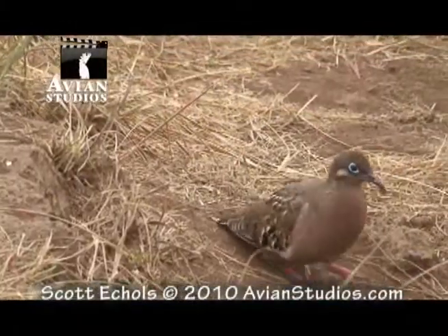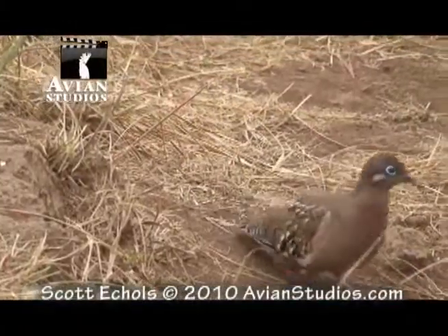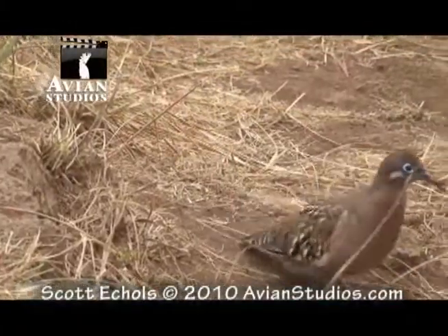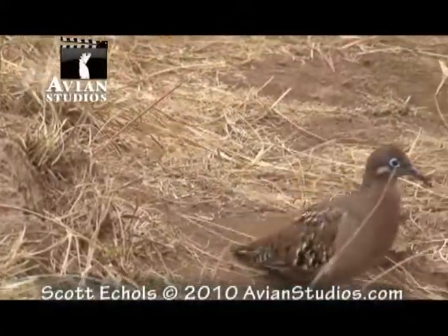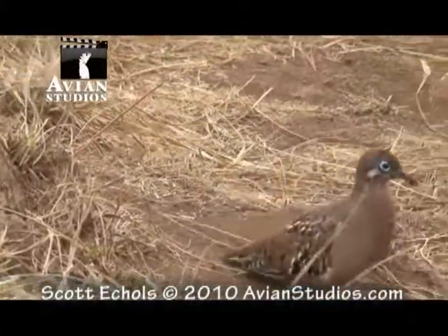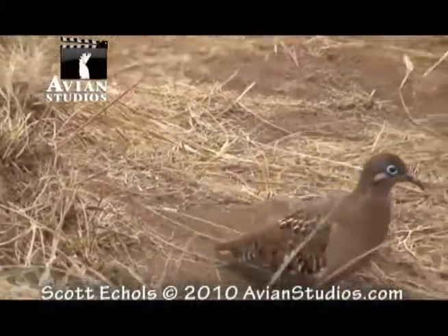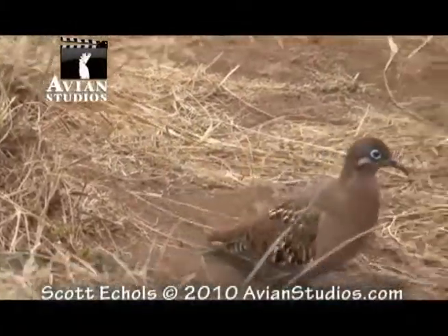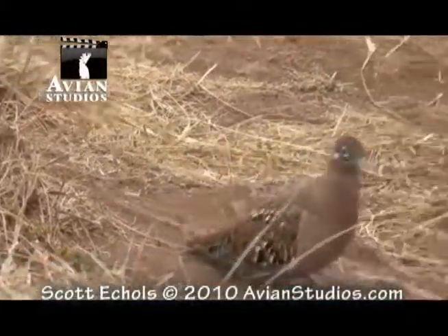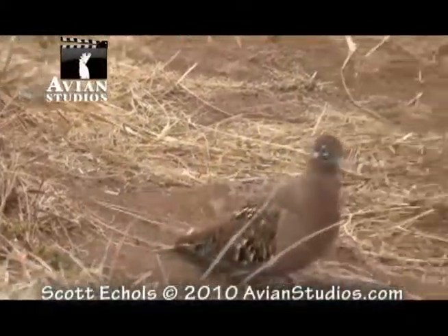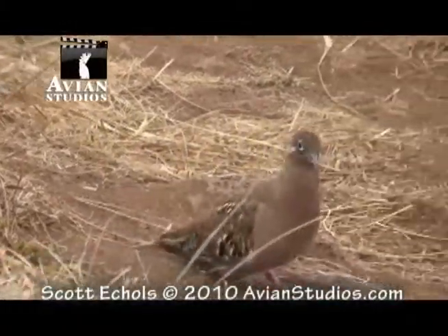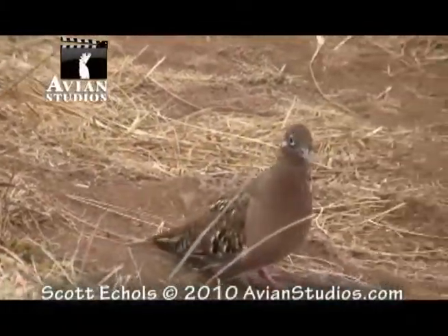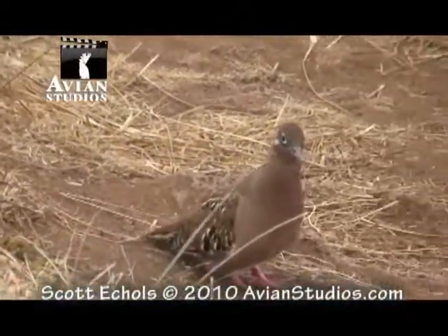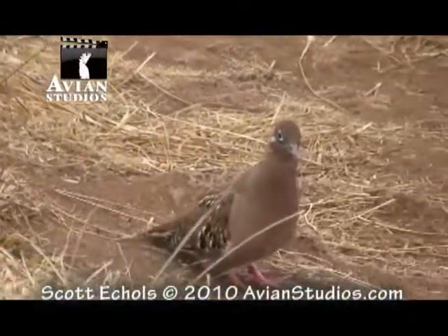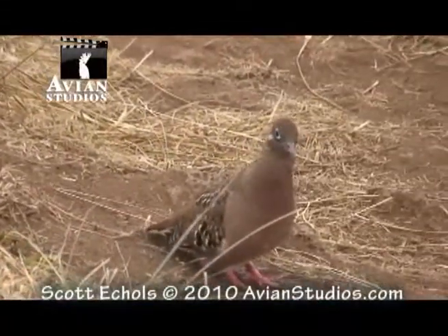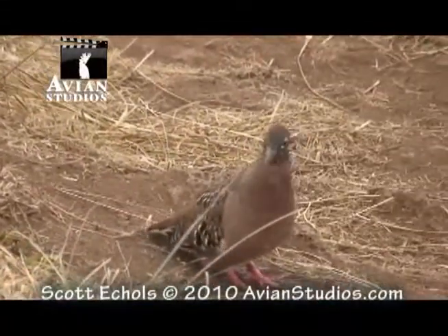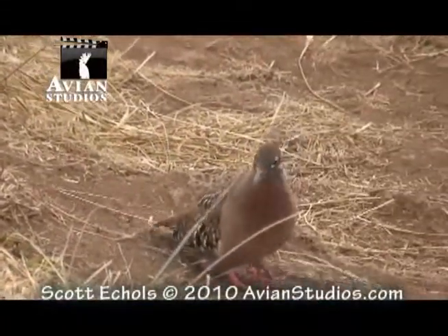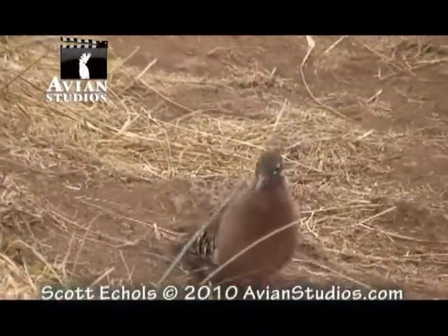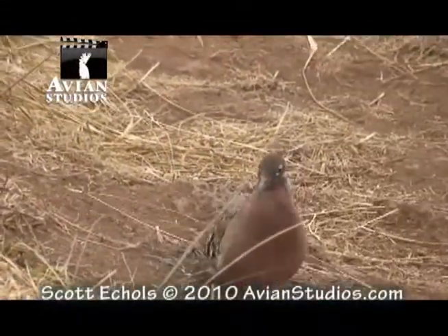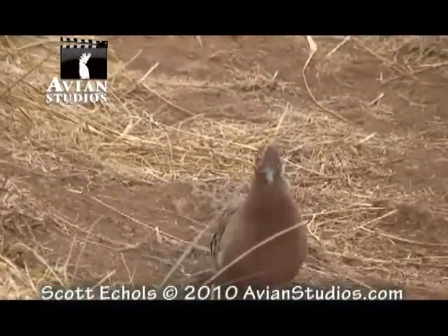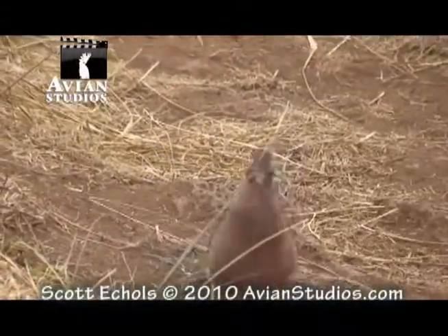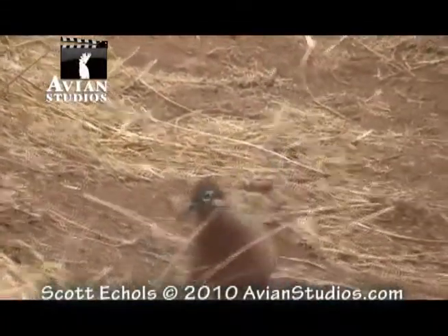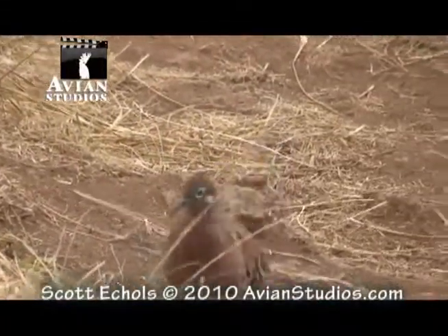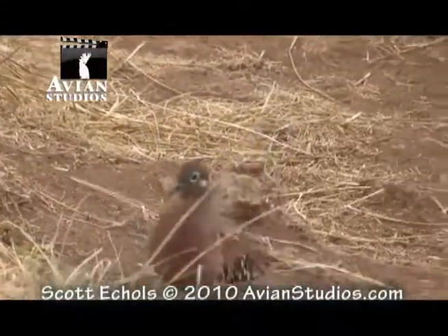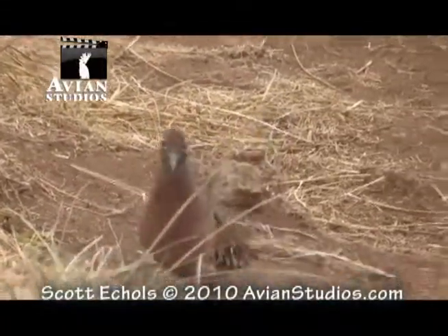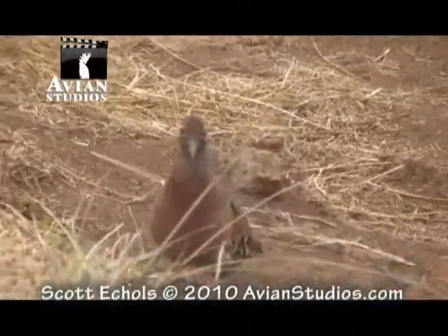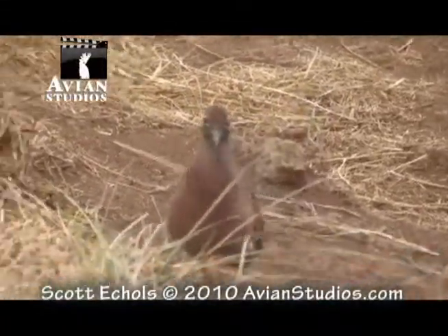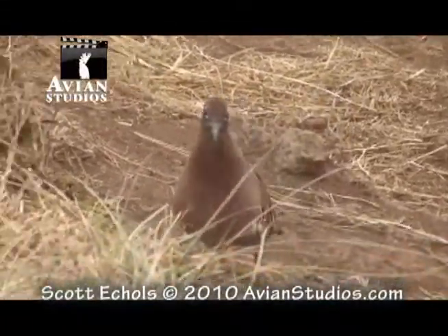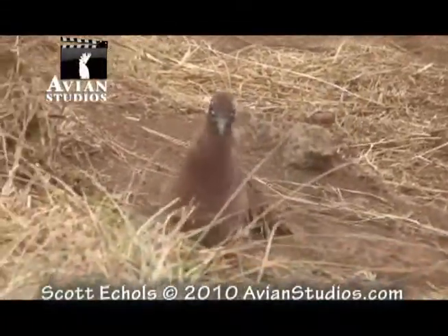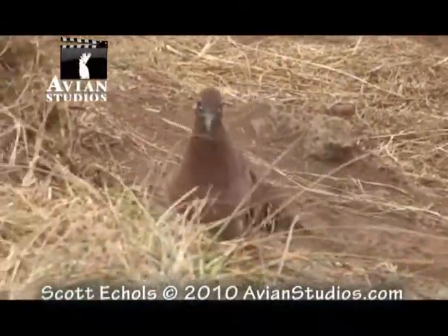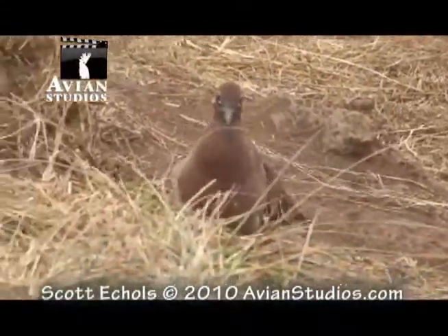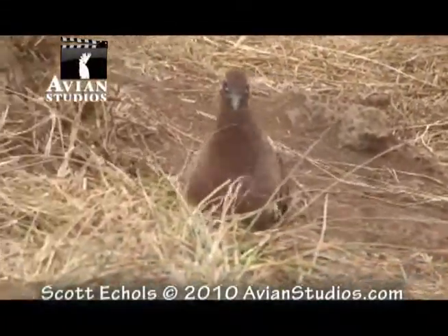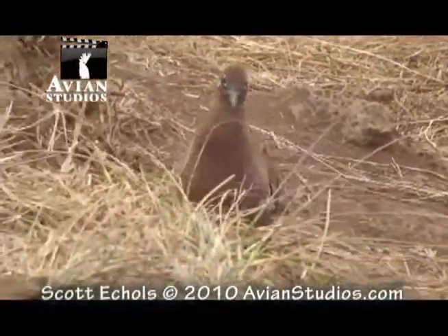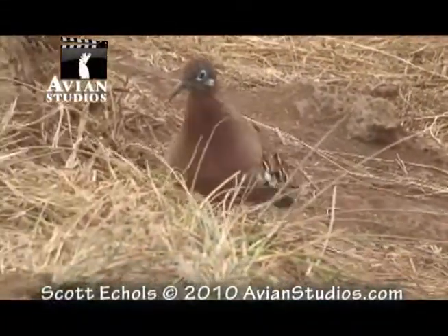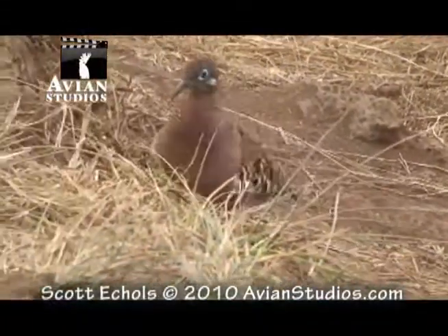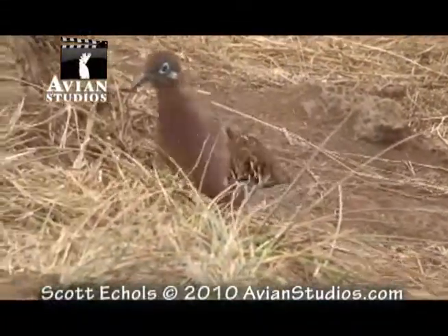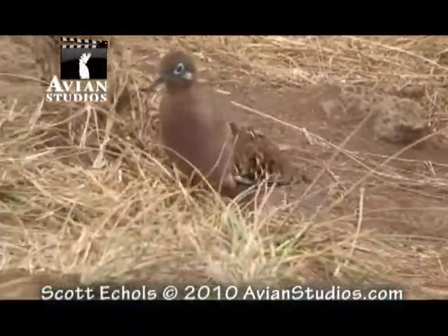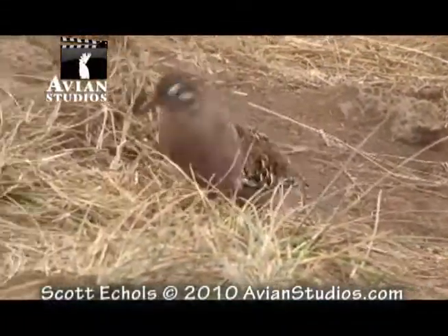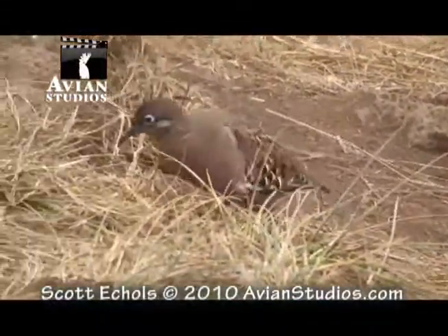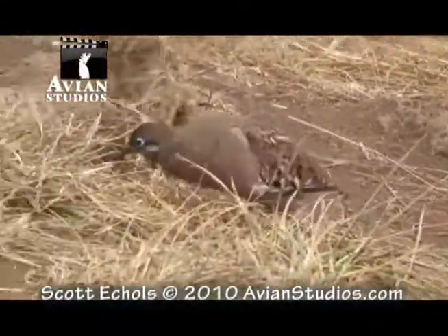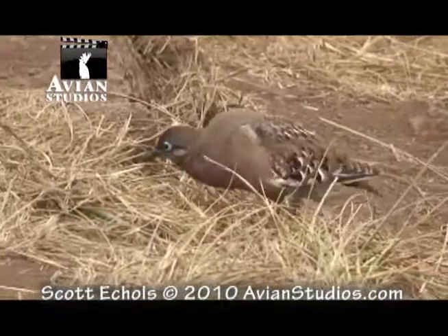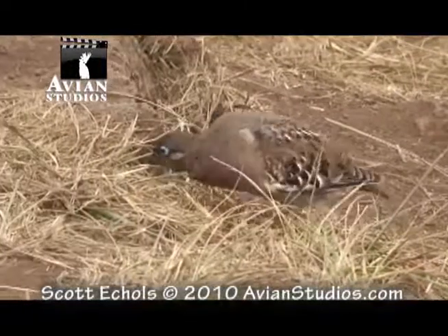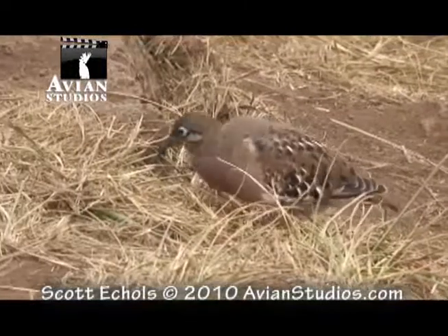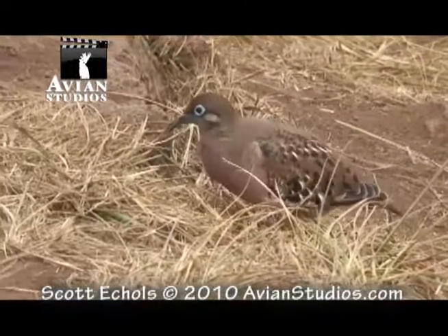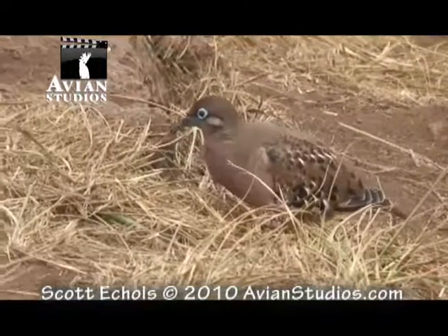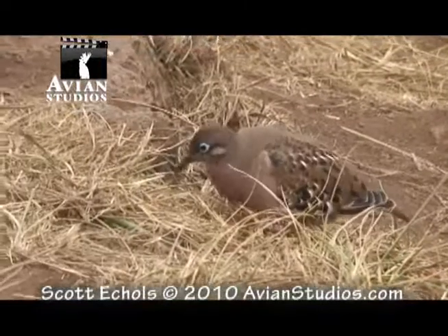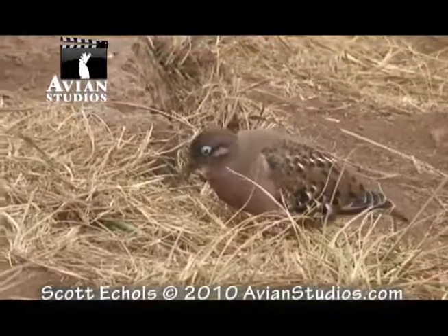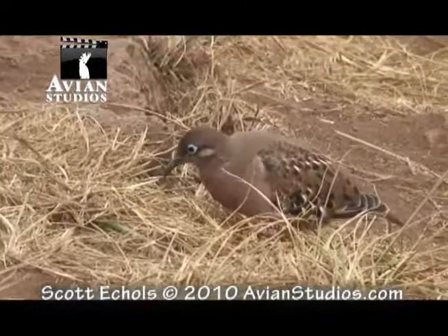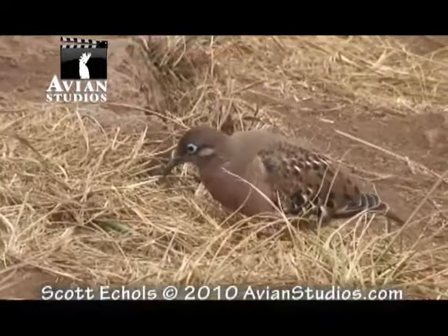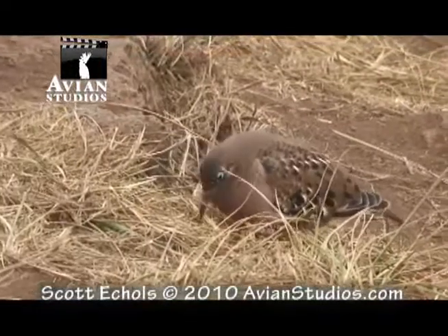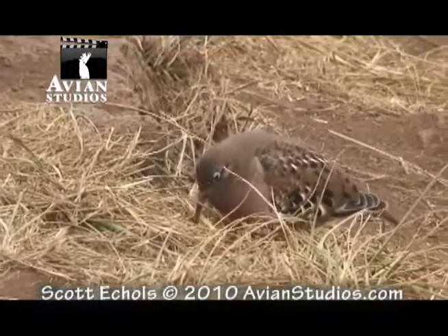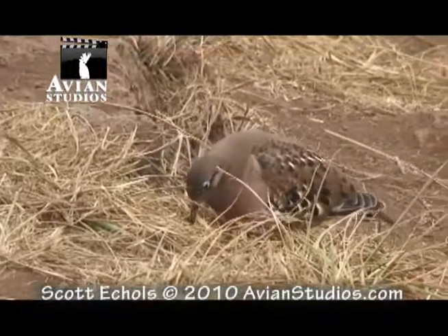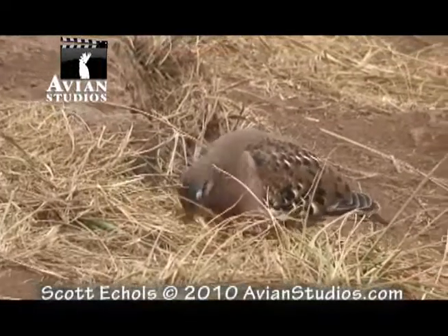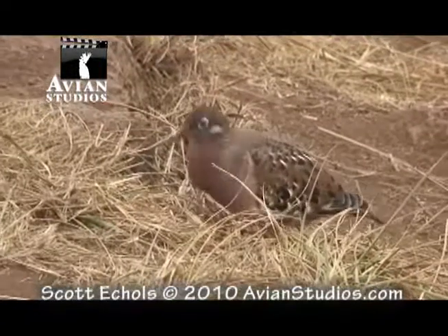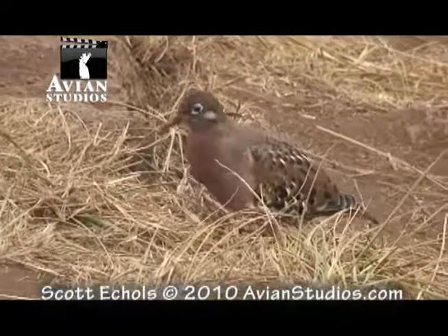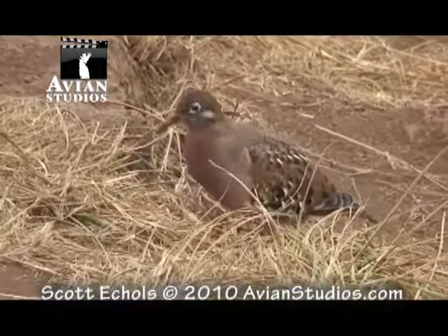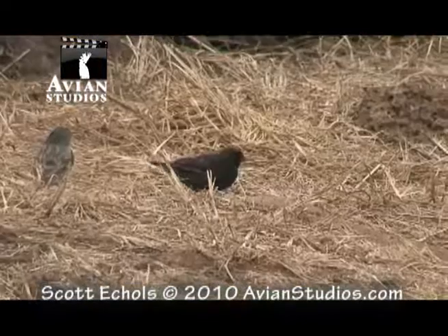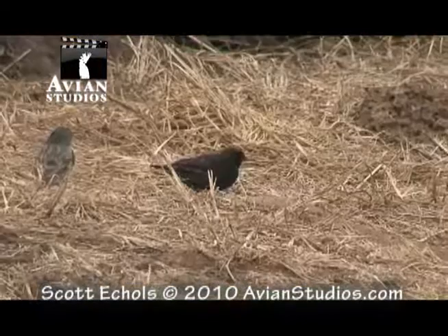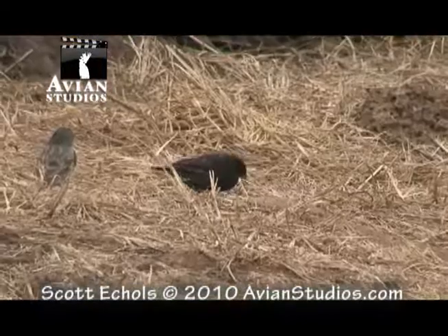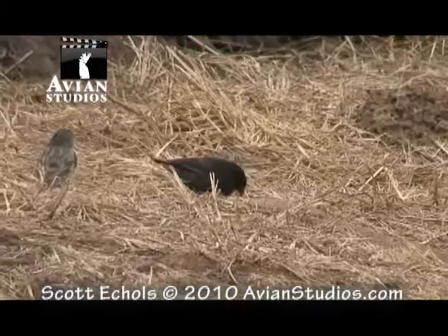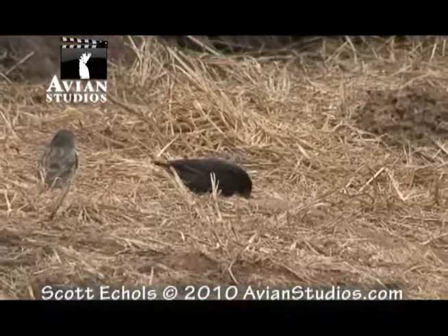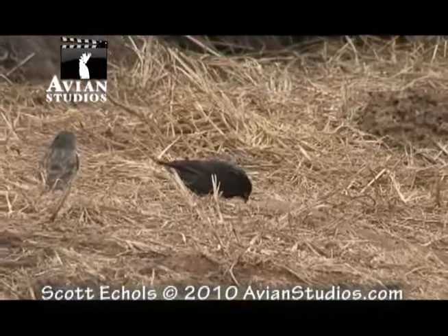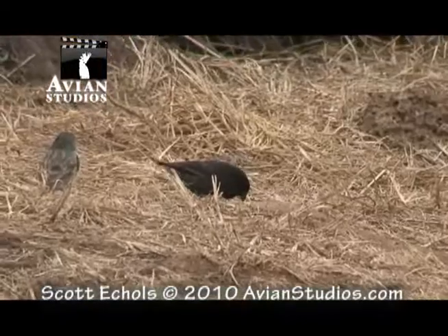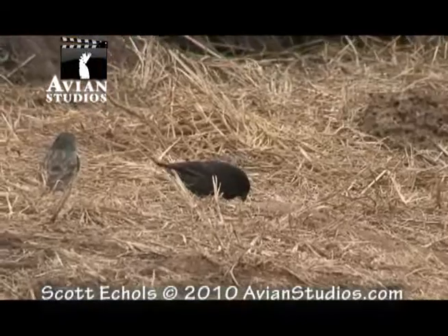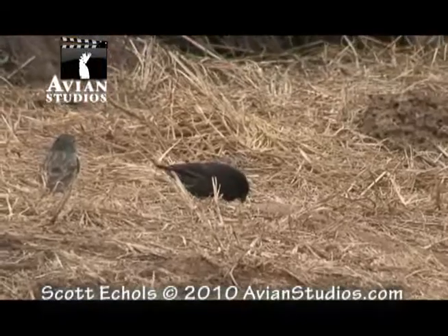Galapagos doves use their curved beaks to pick up seeds primarily off the ground. They also sometimes eat cactus pulp.